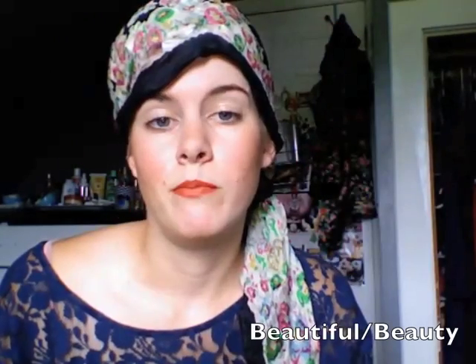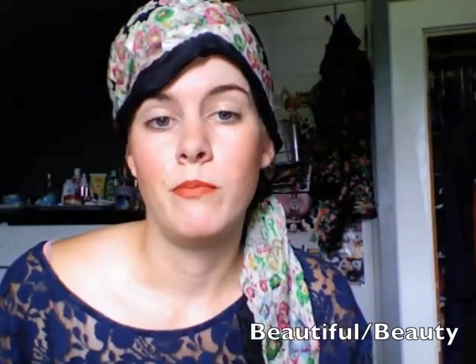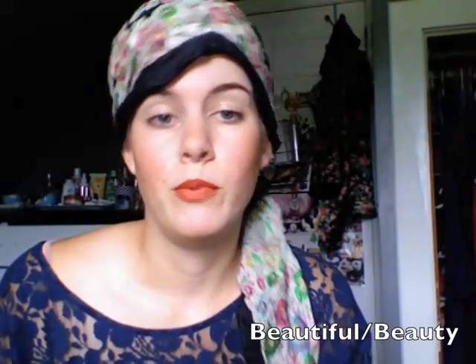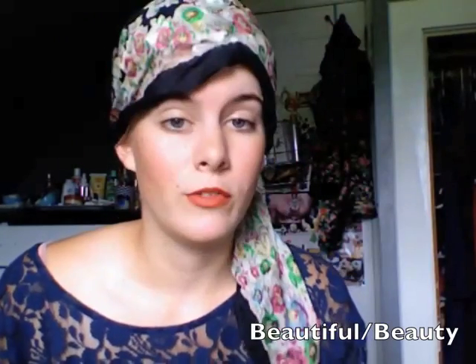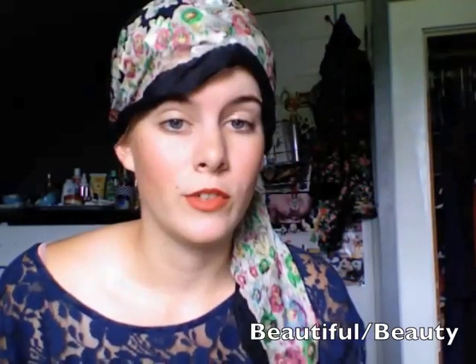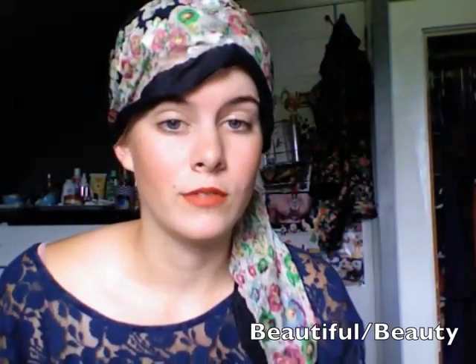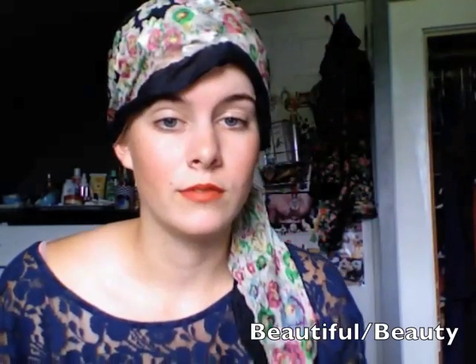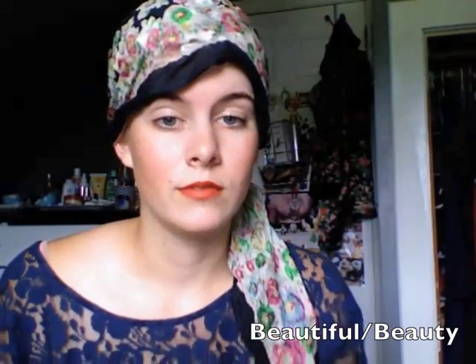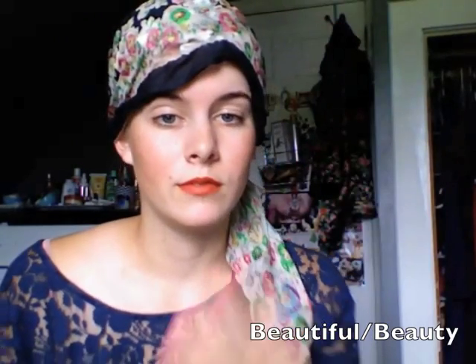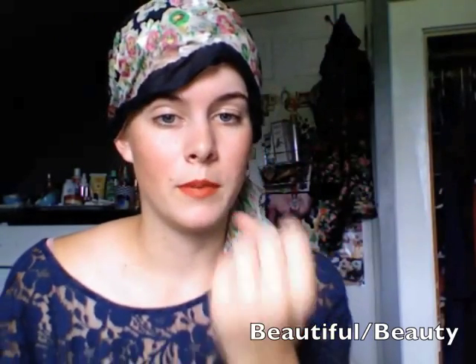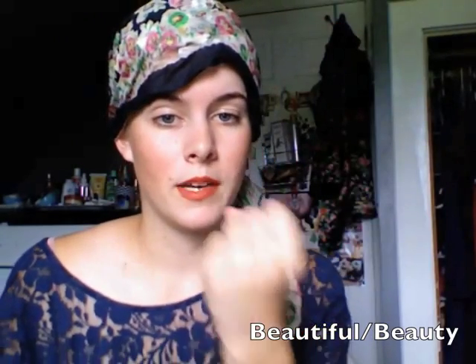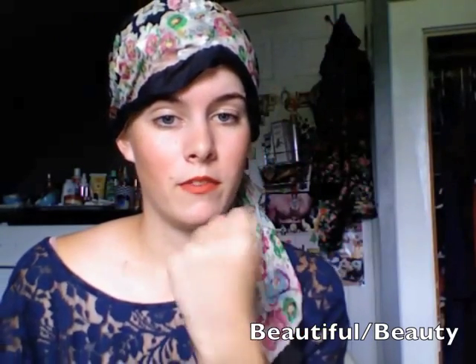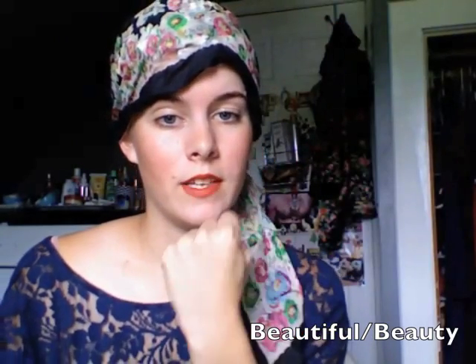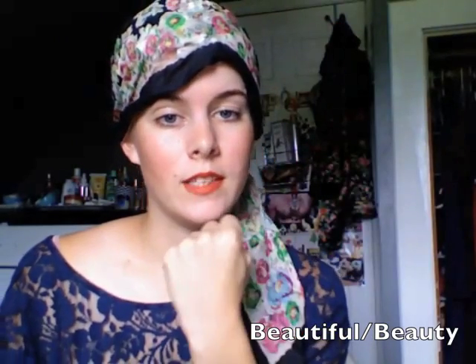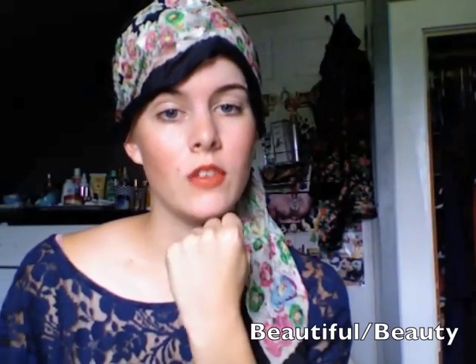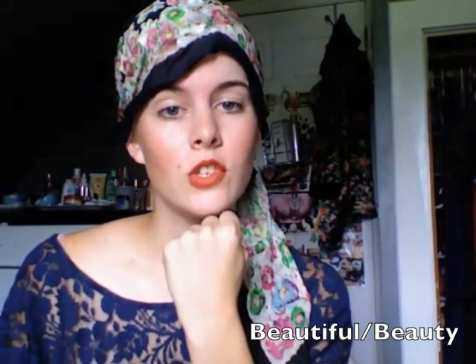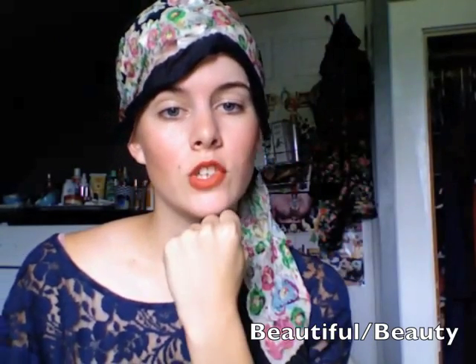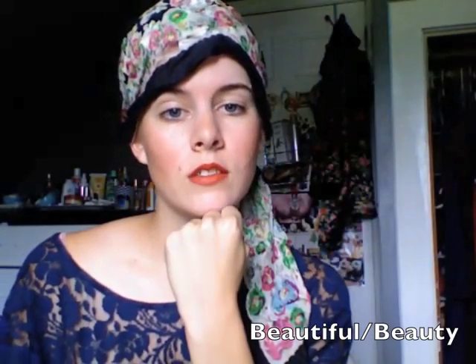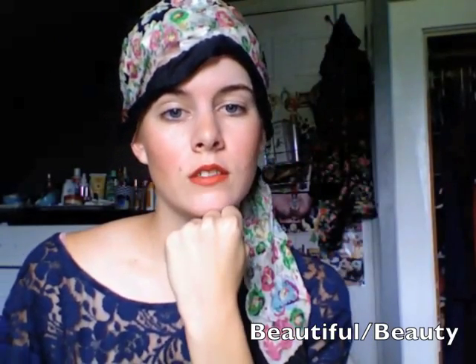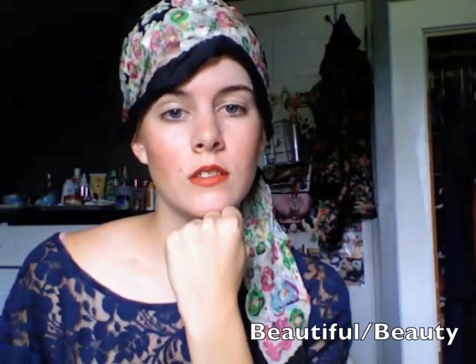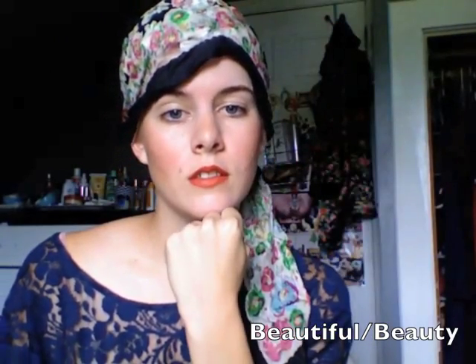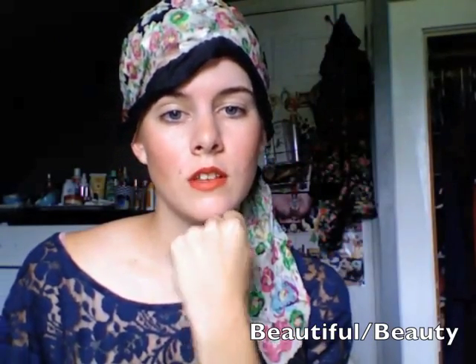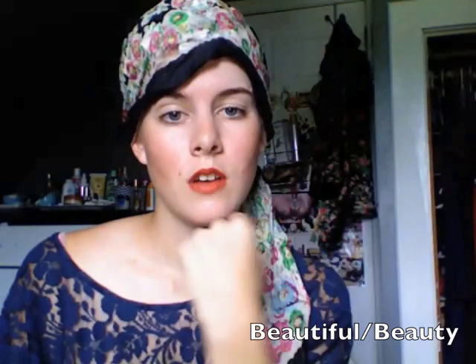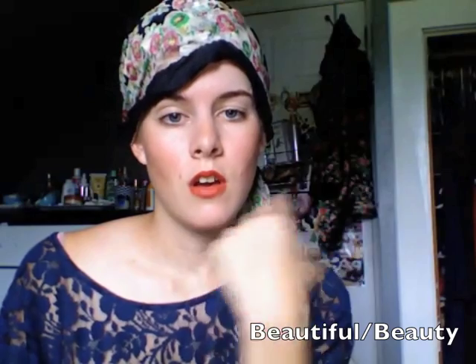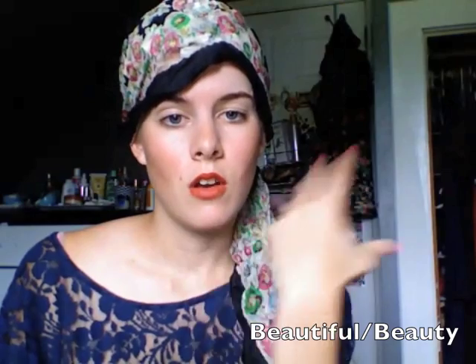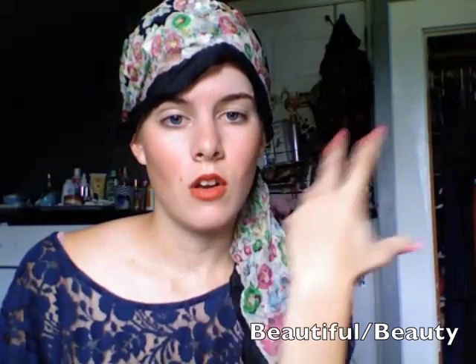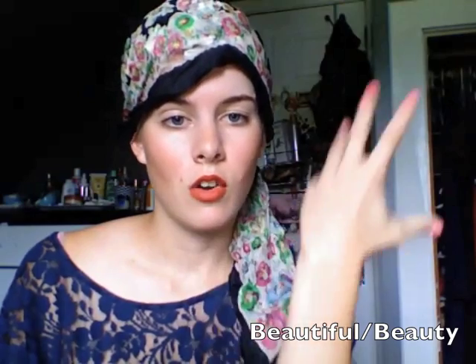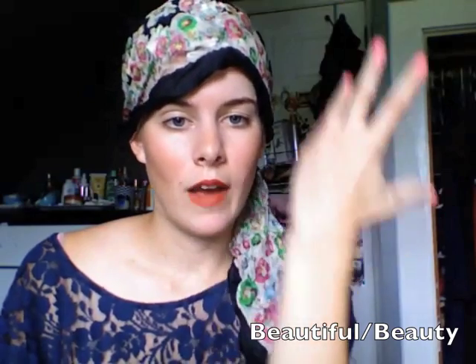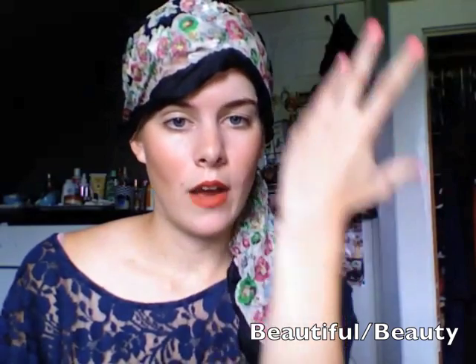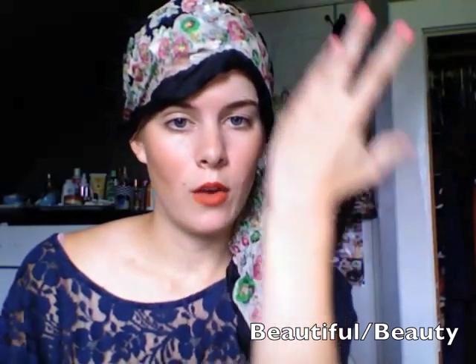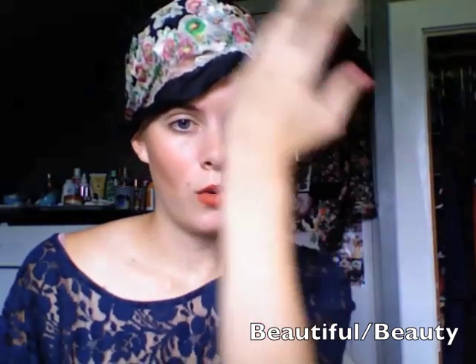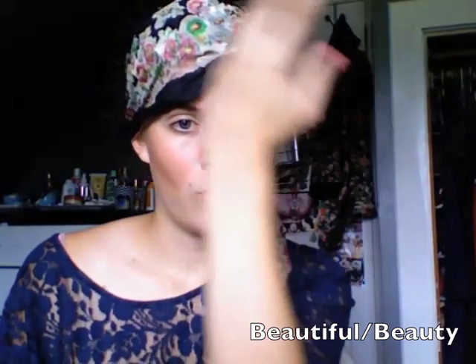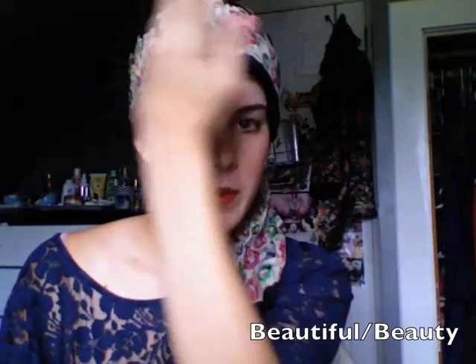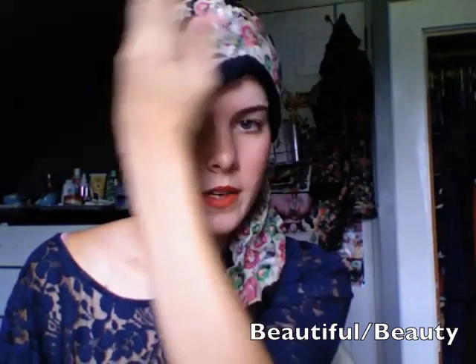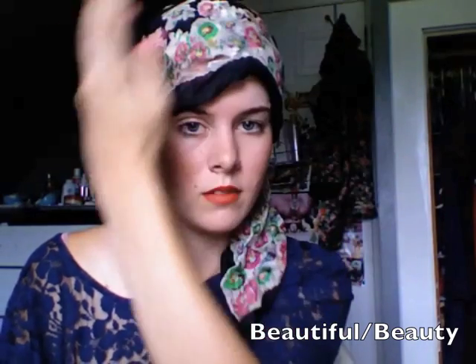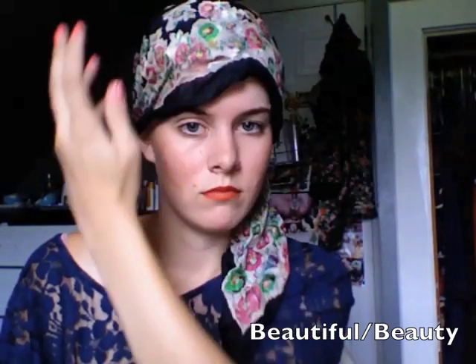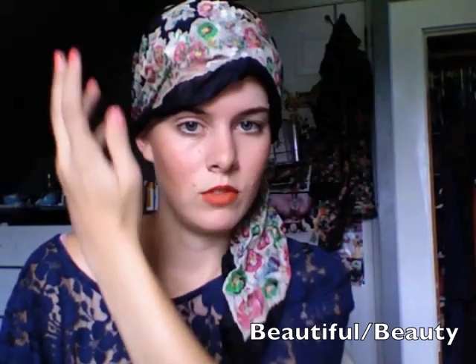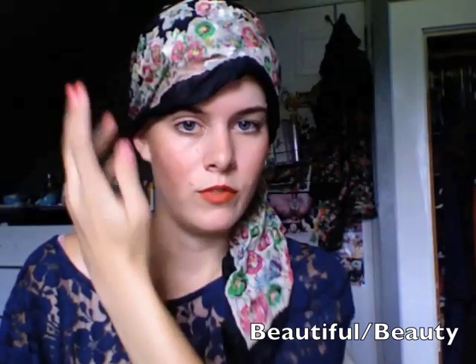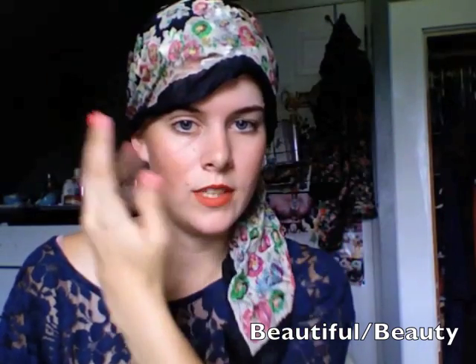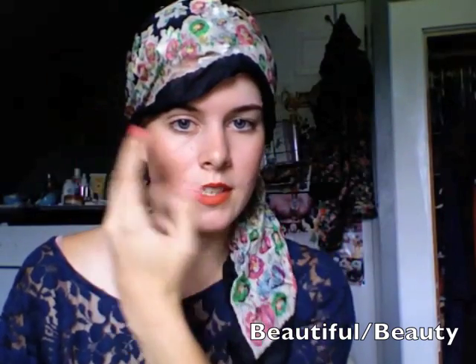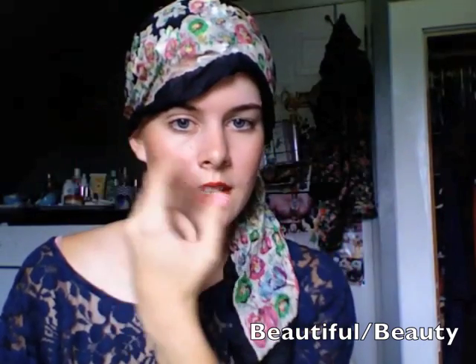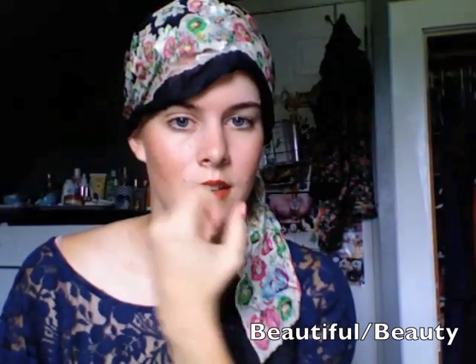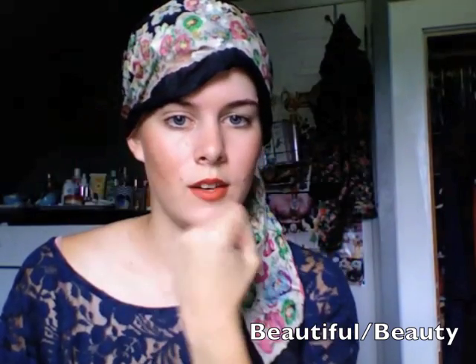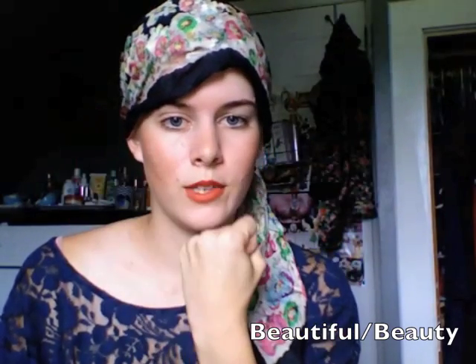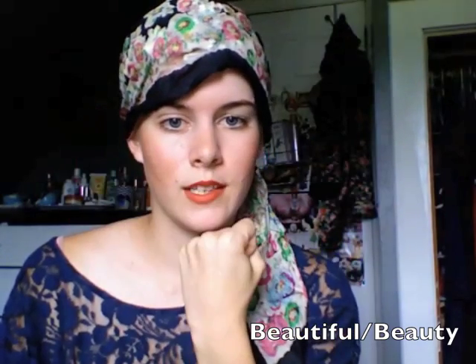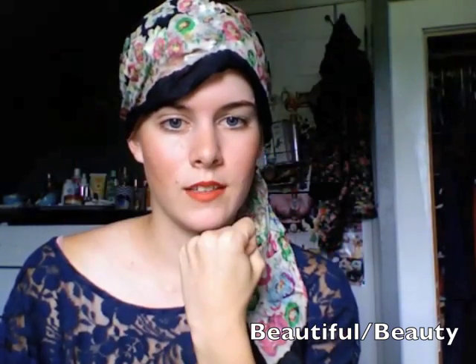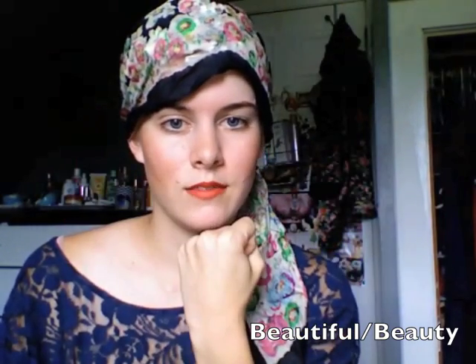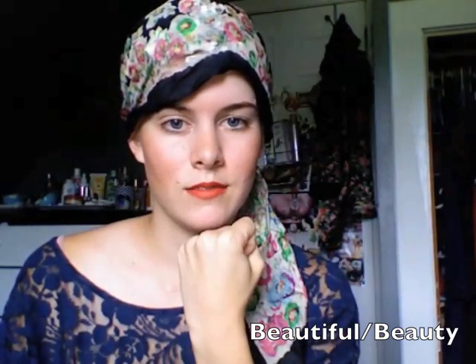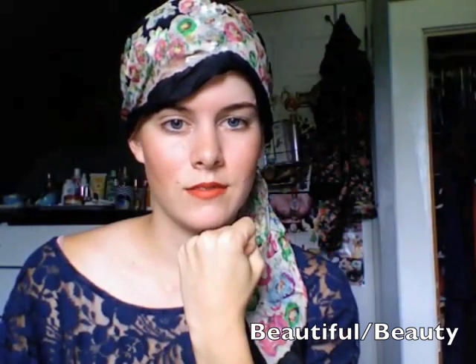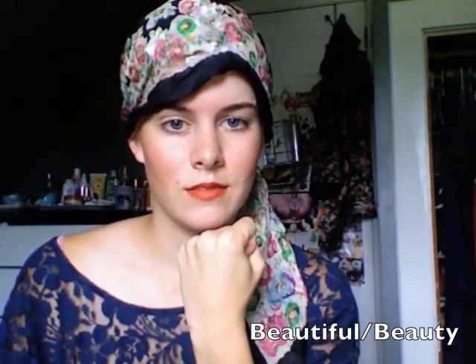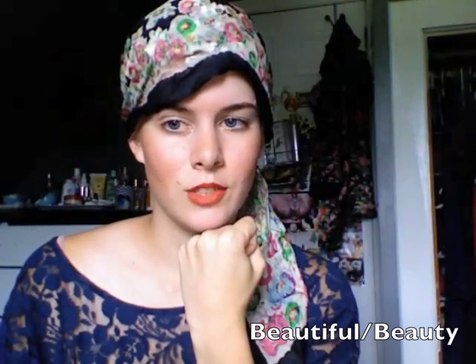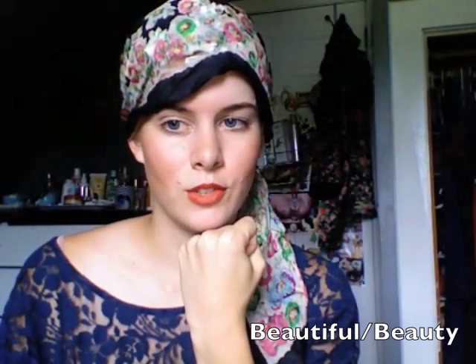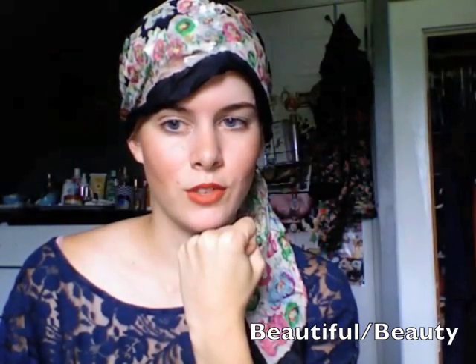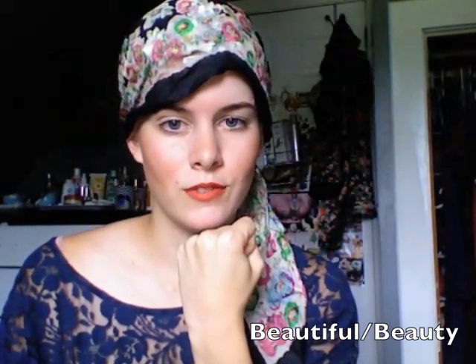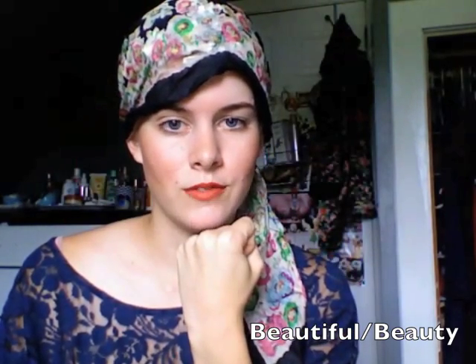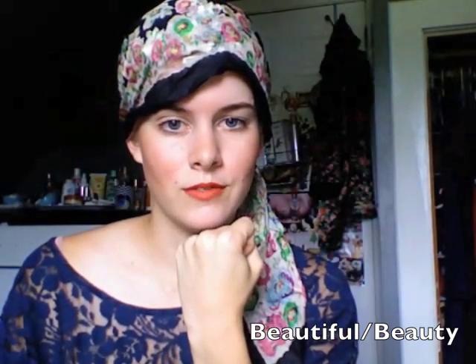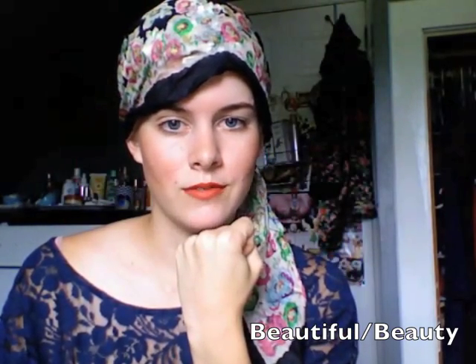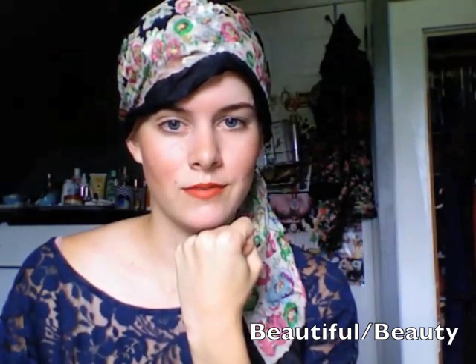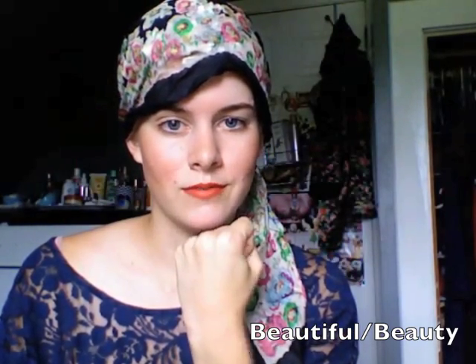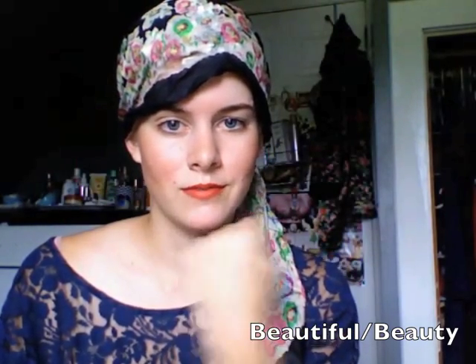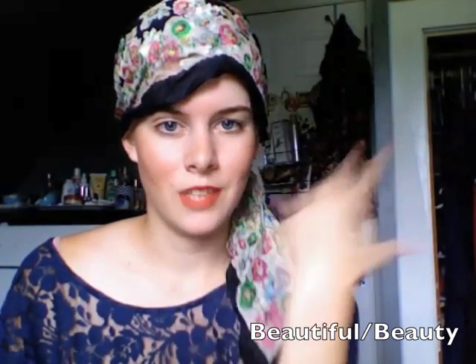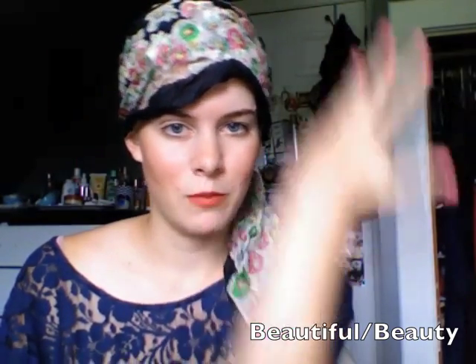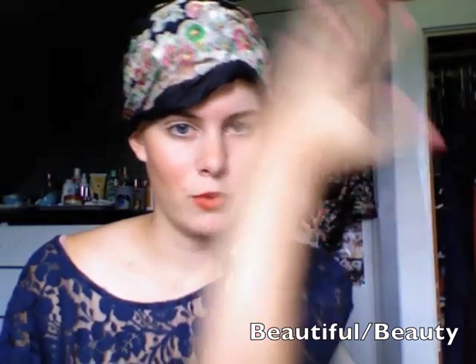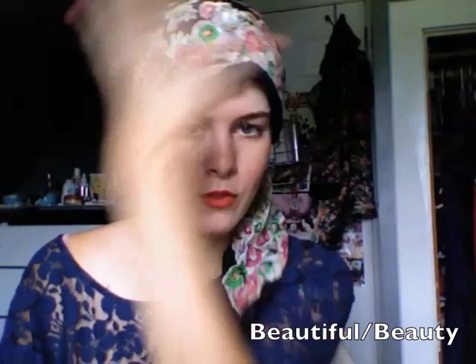Beautiful! You make a fist at your chin, go around opening your fist, and then closing it in a circle. That's beautiful.